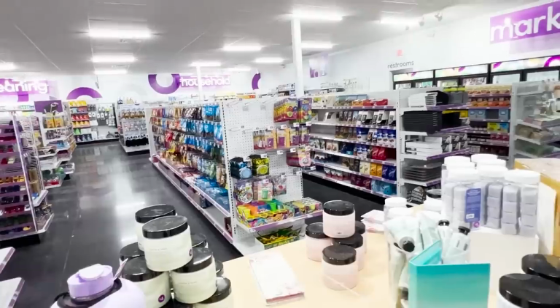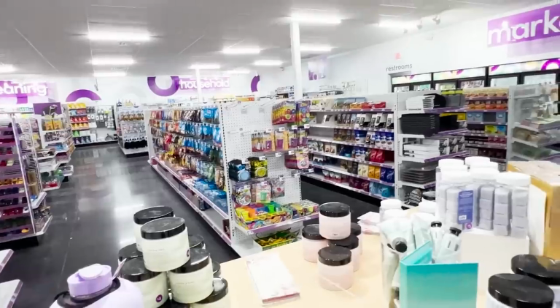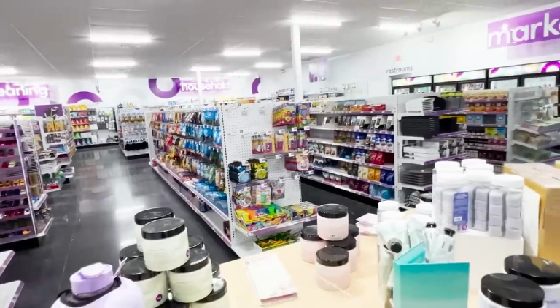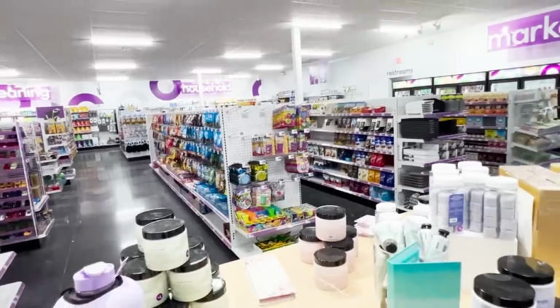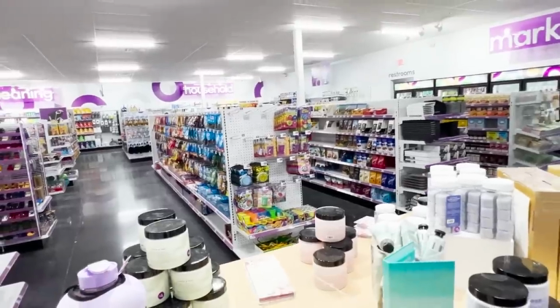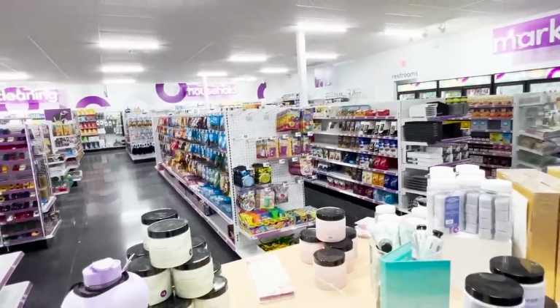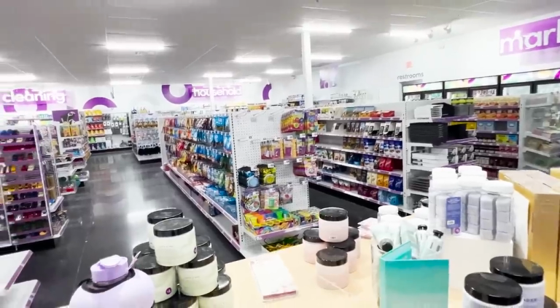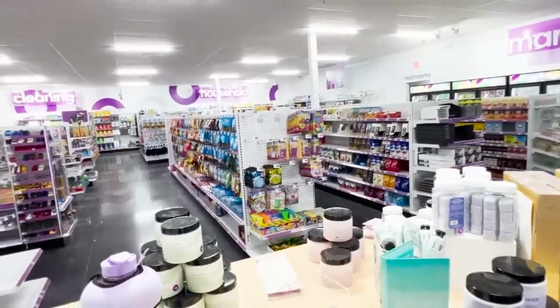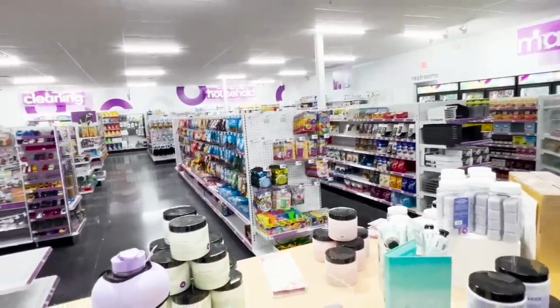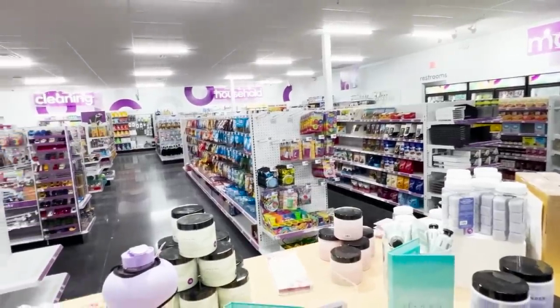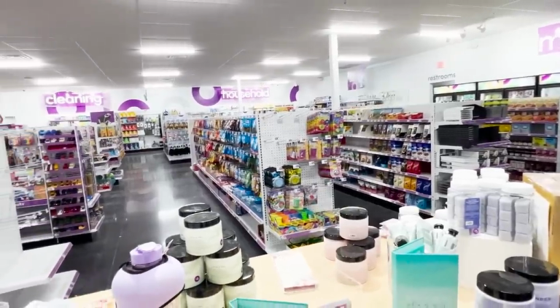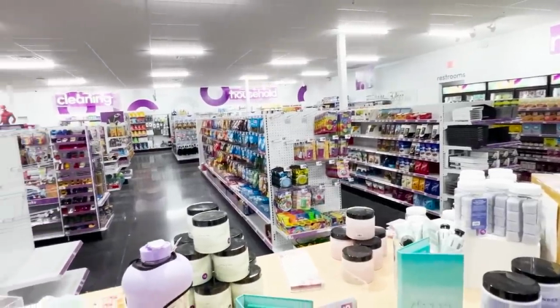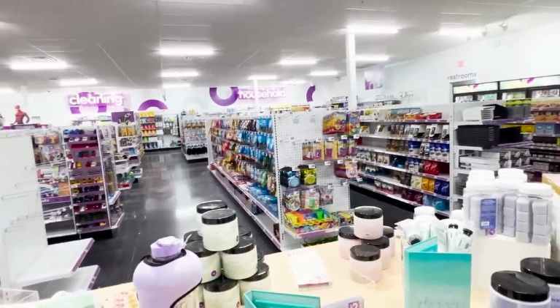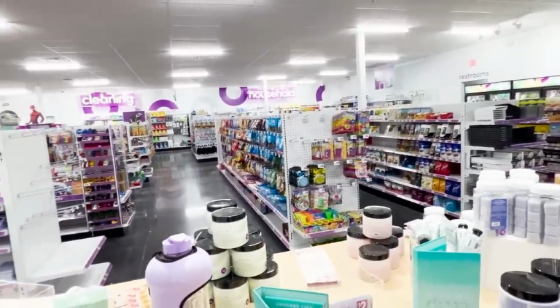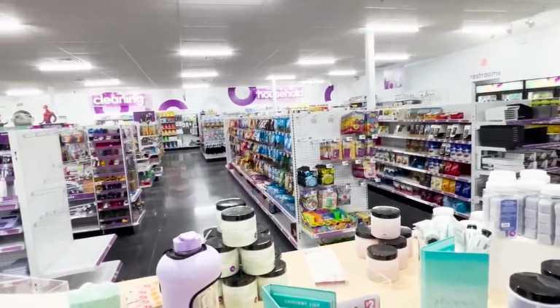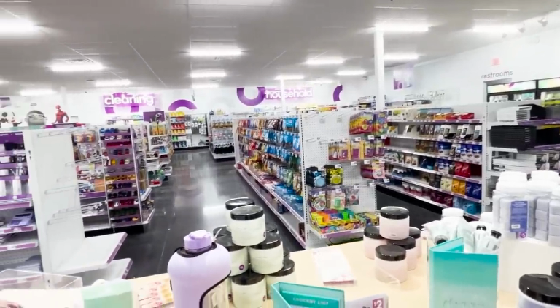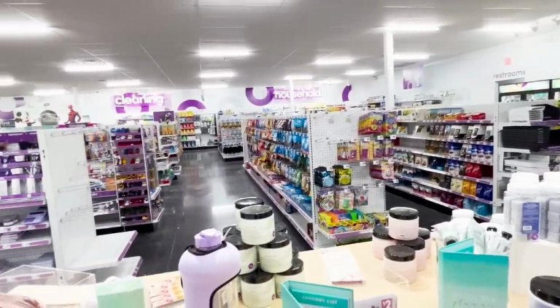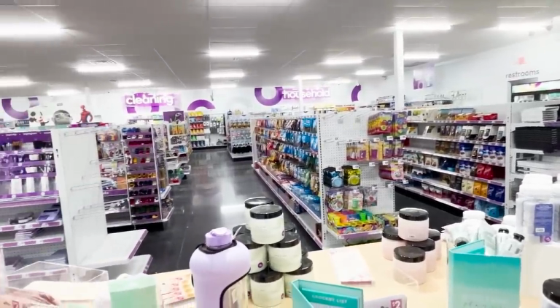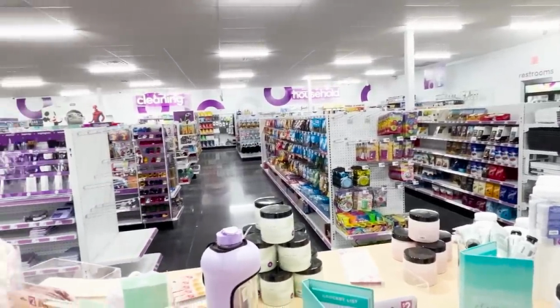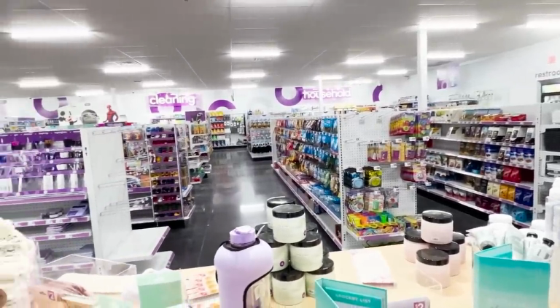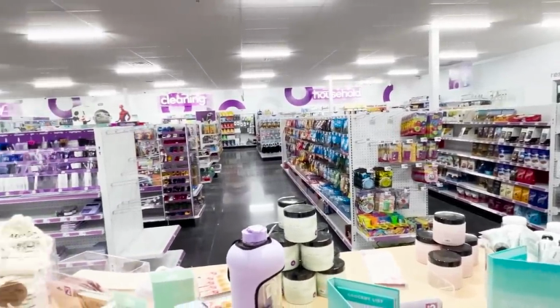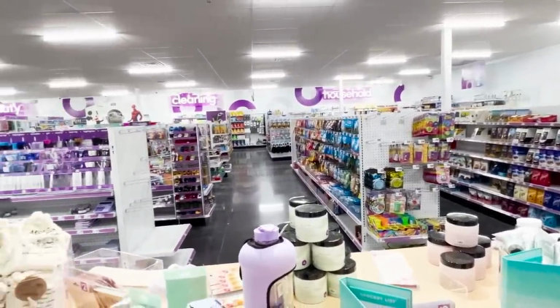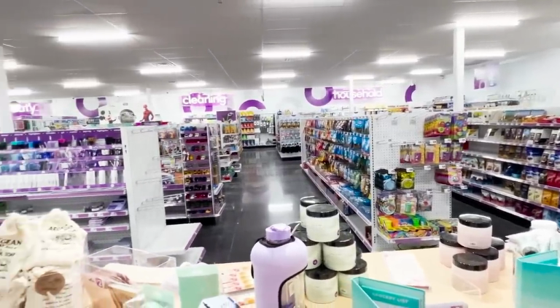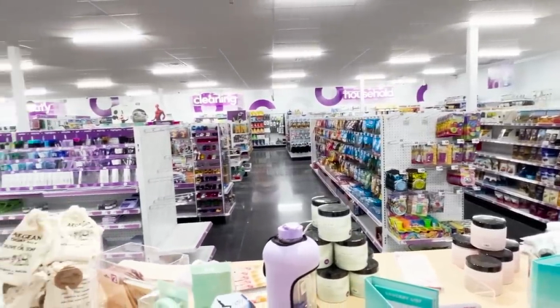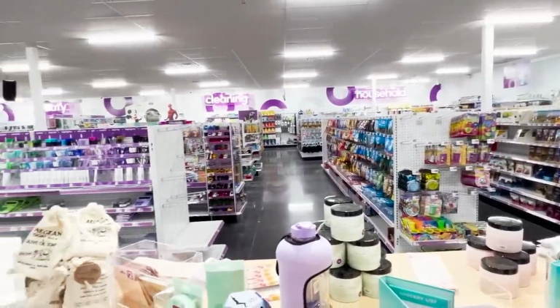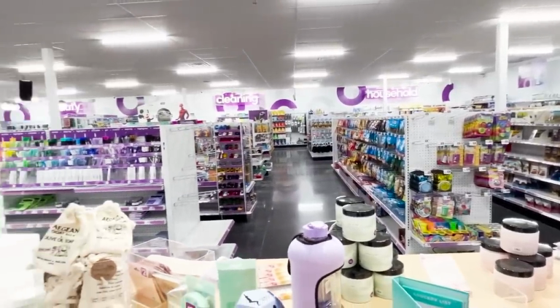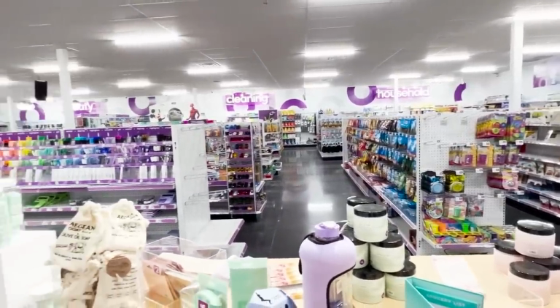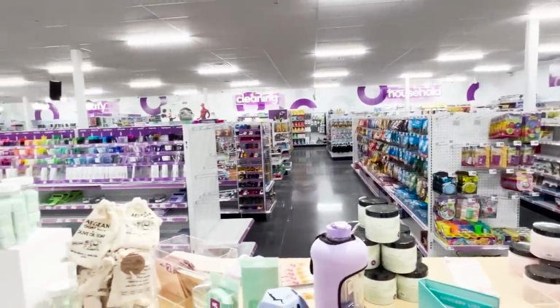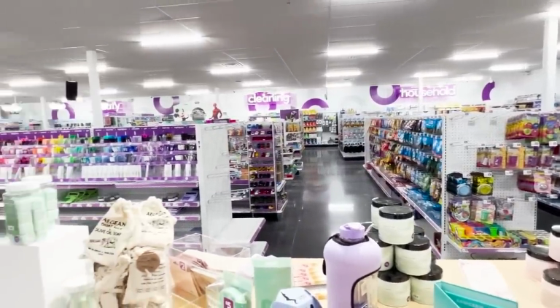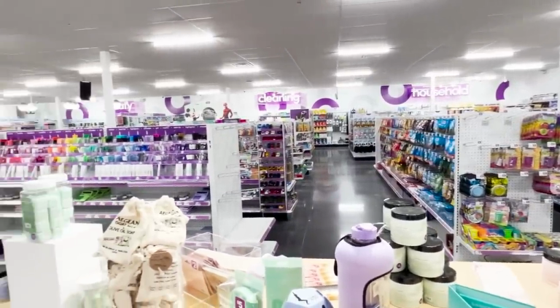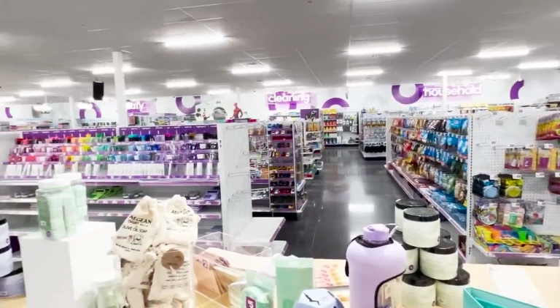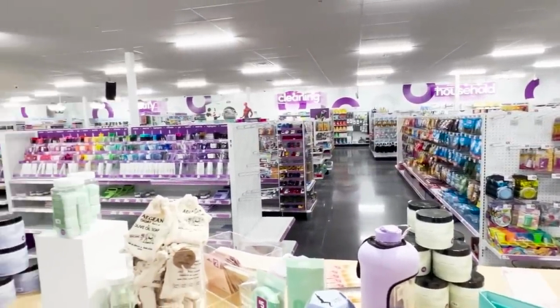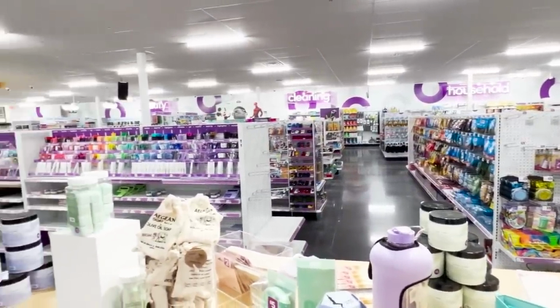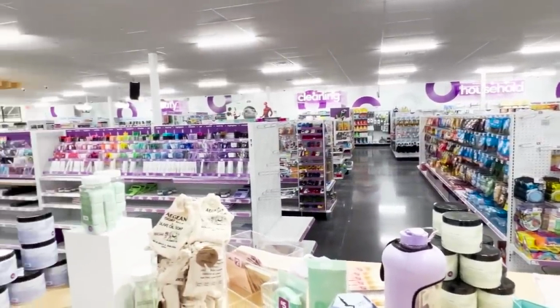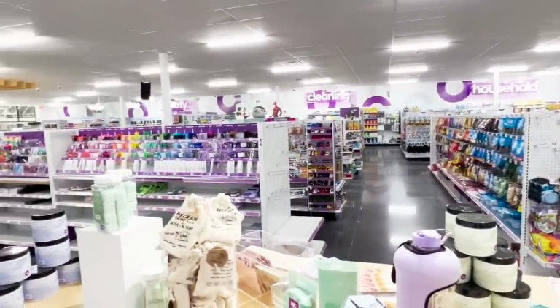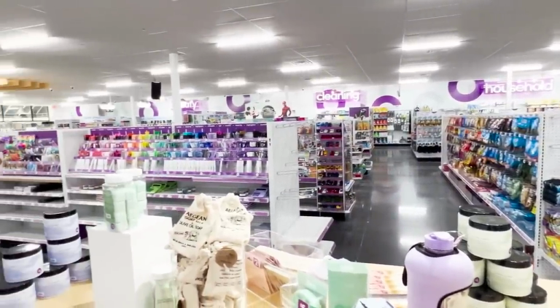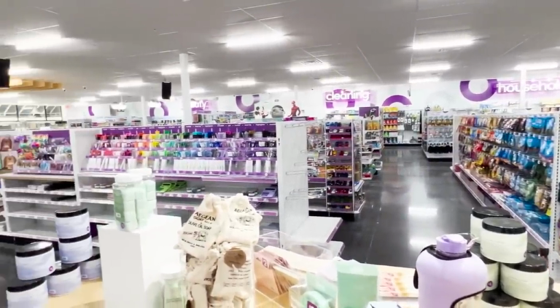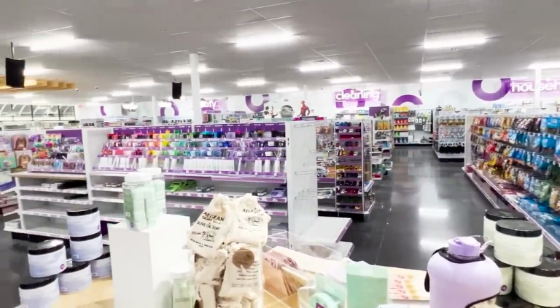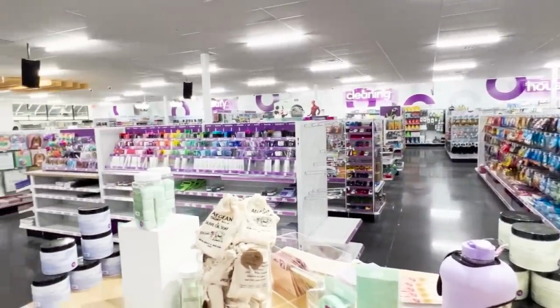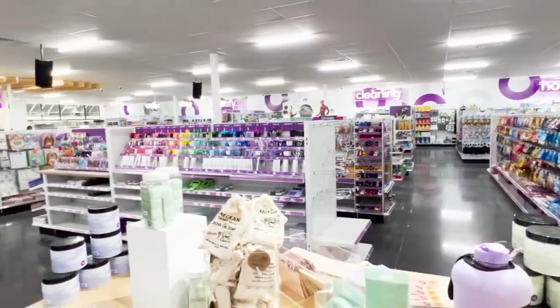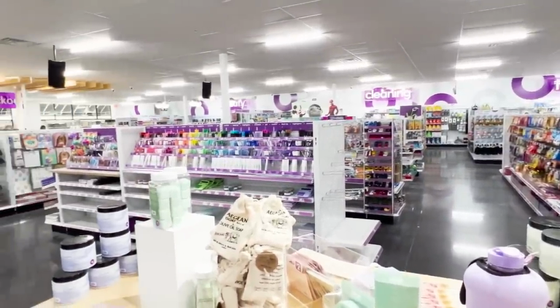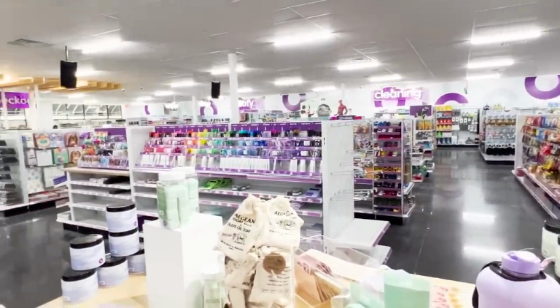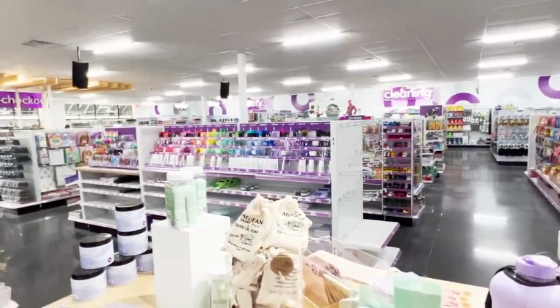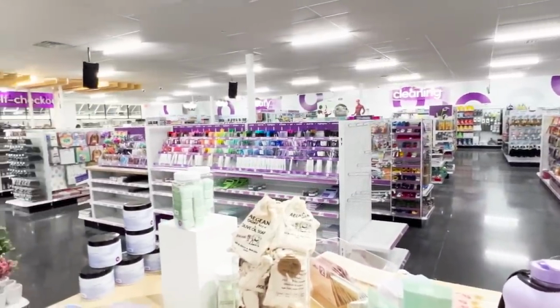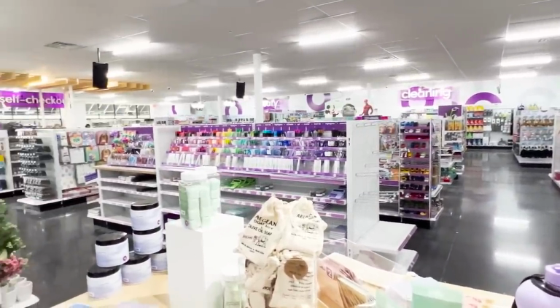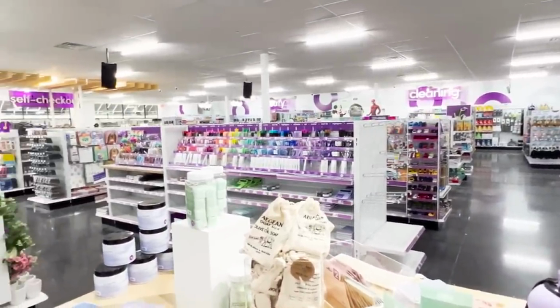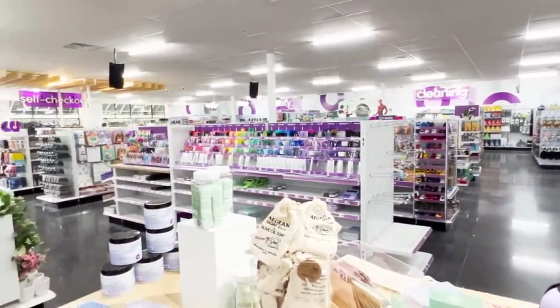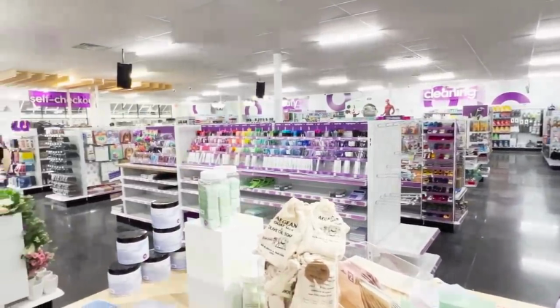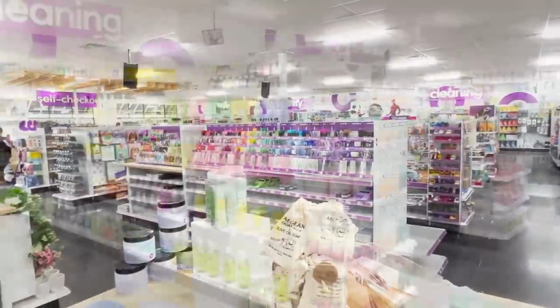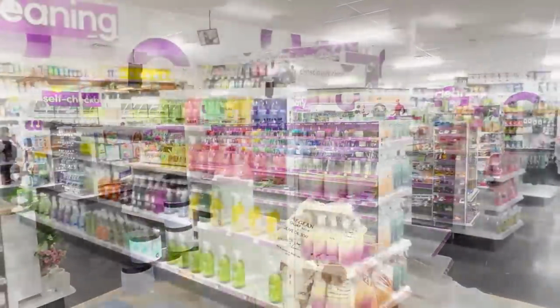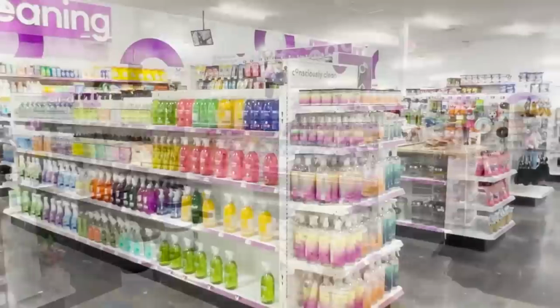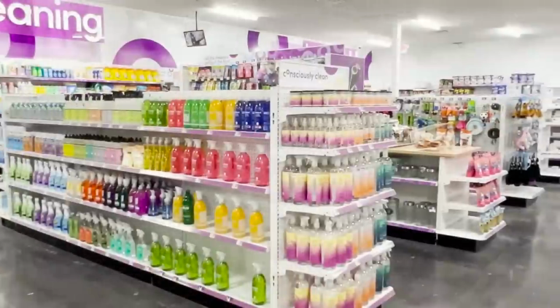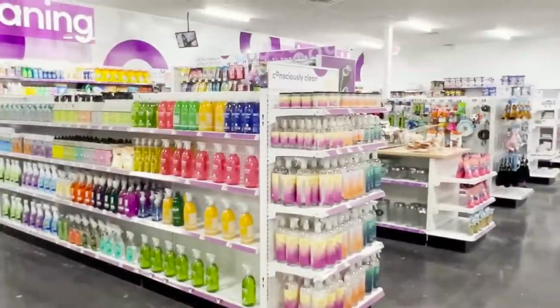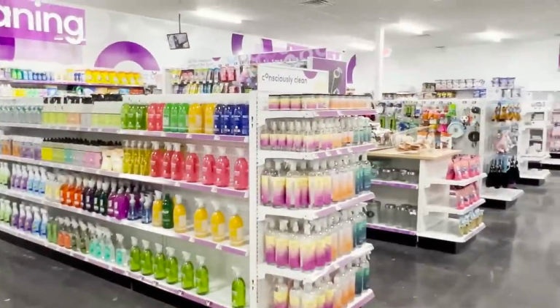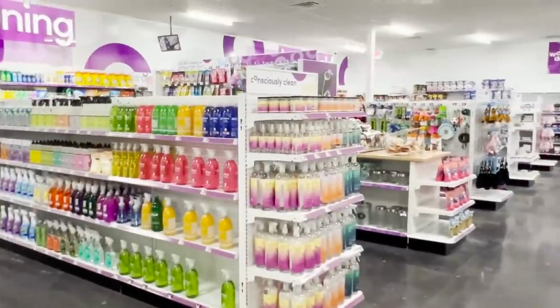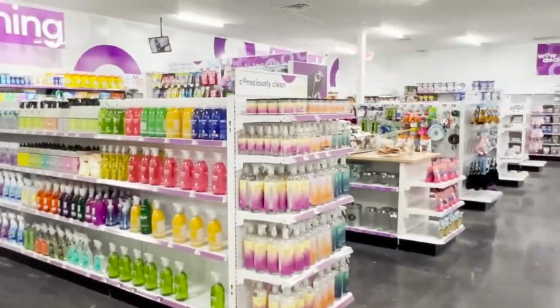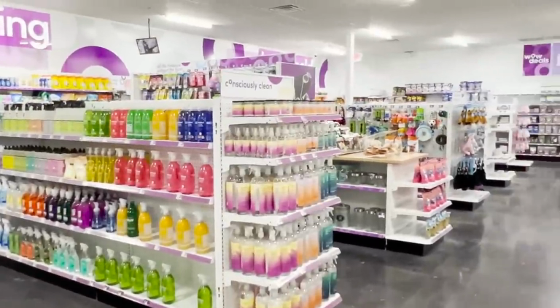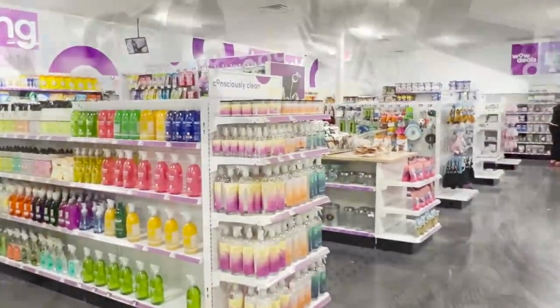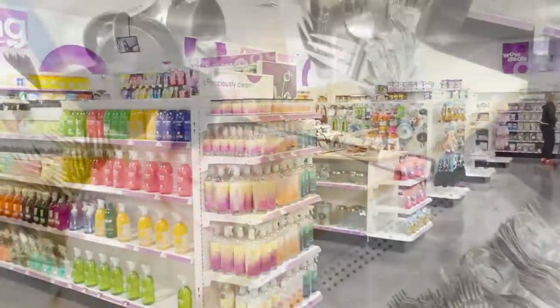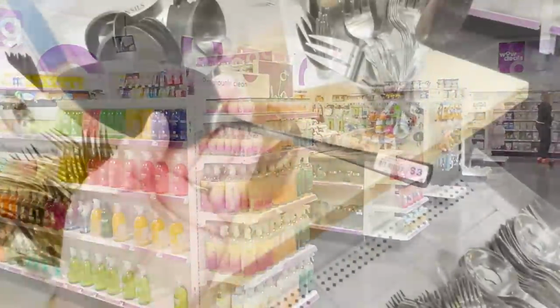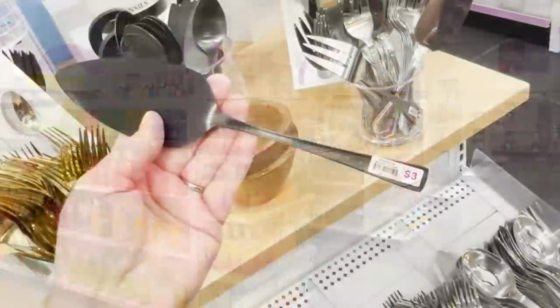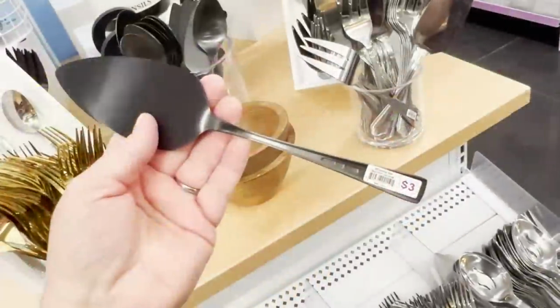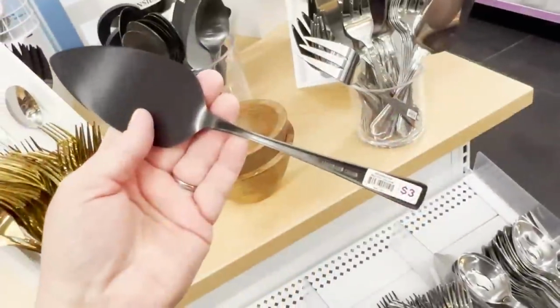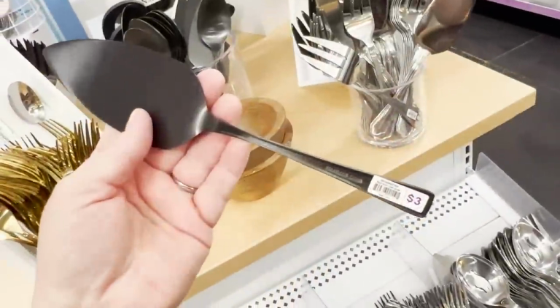Hi friends, it's Auntie Cuckoo. I am back at Pop Shelf, Dollar General's new store. You know what that means — let's go shopping.